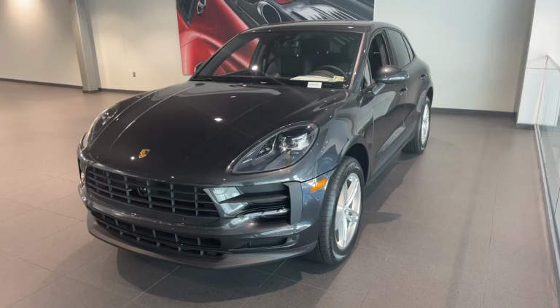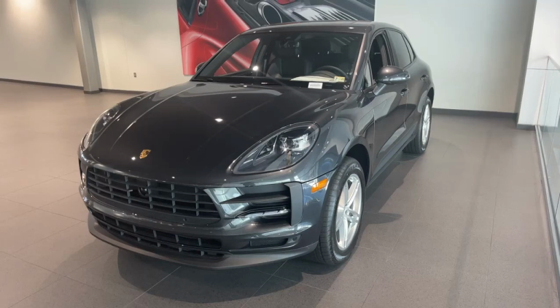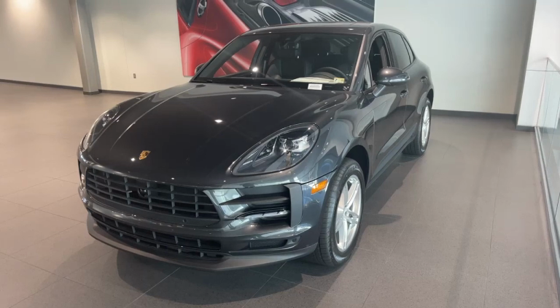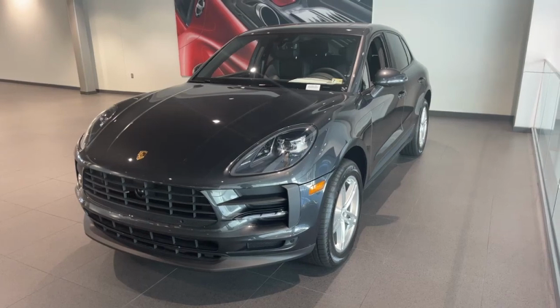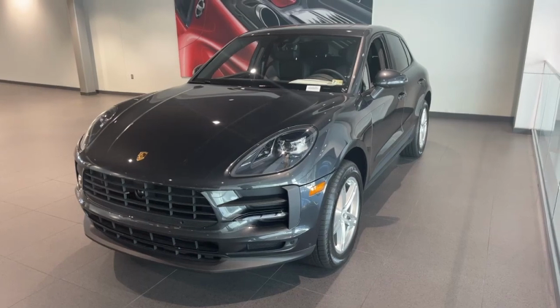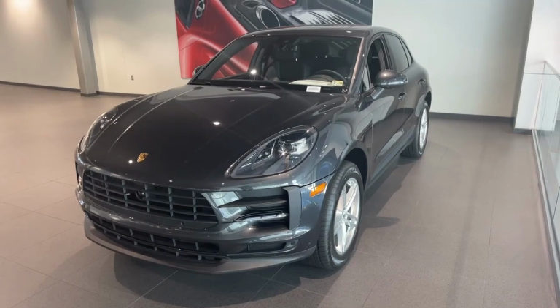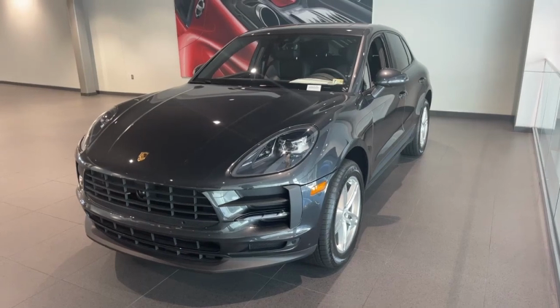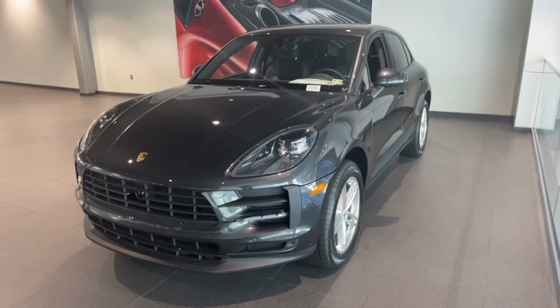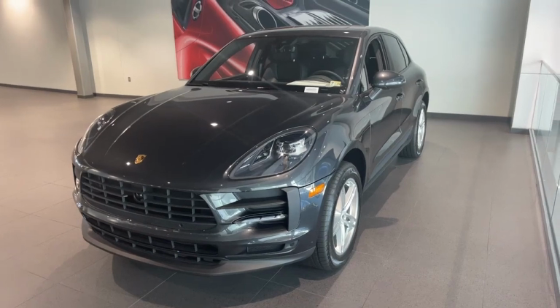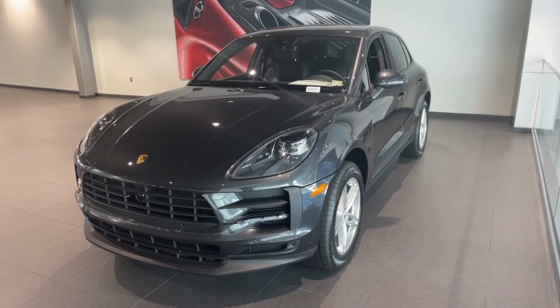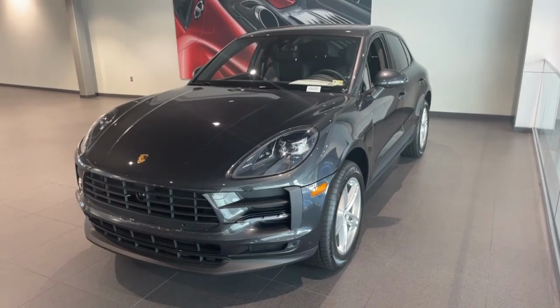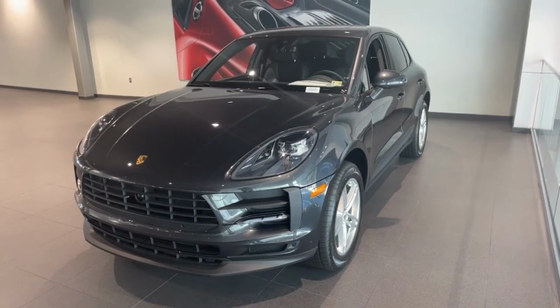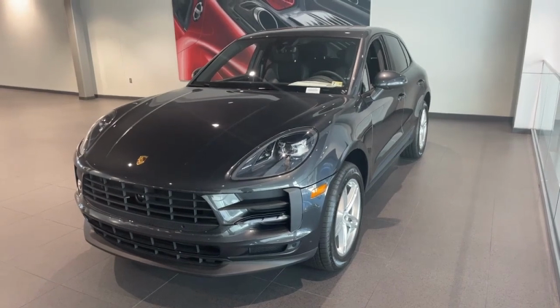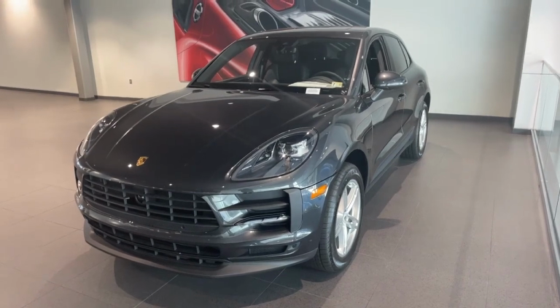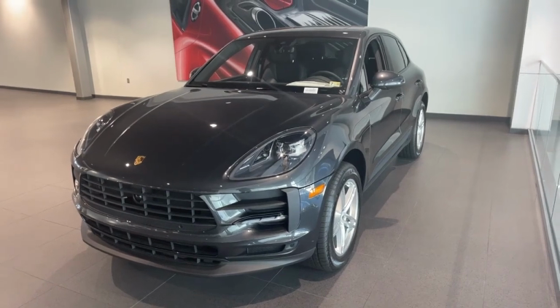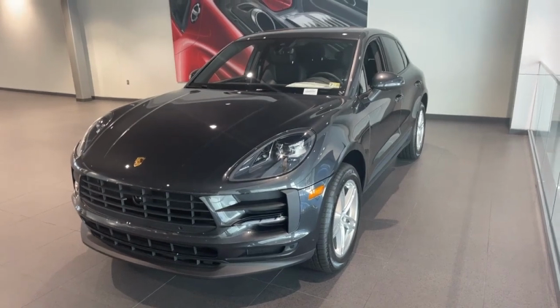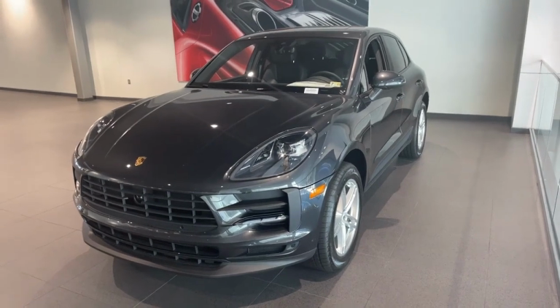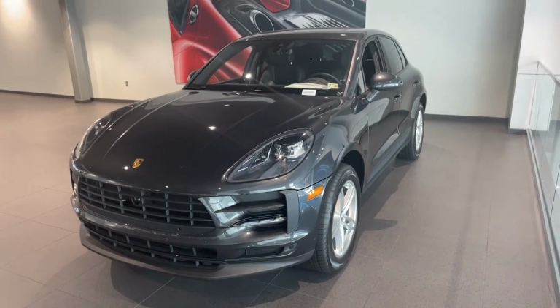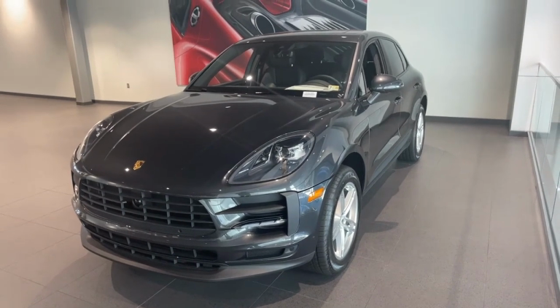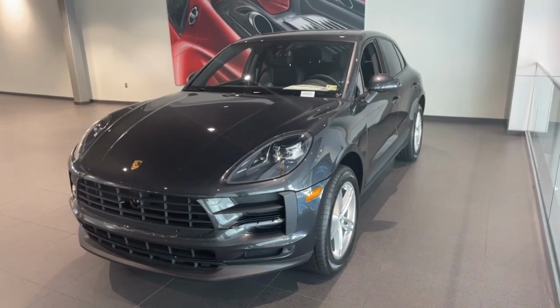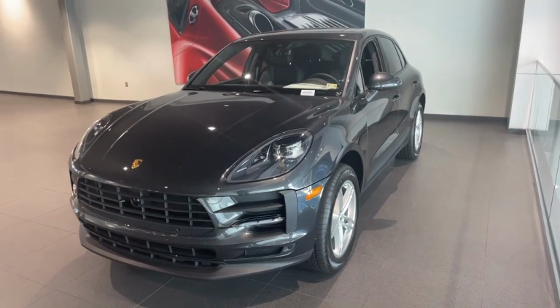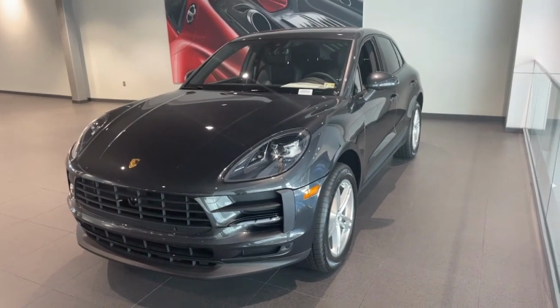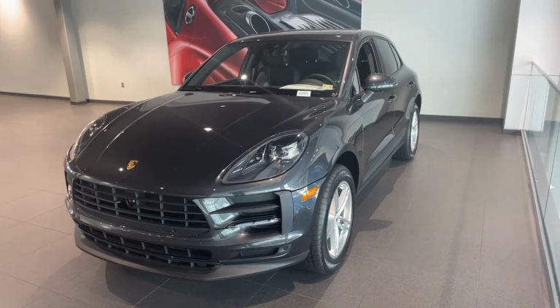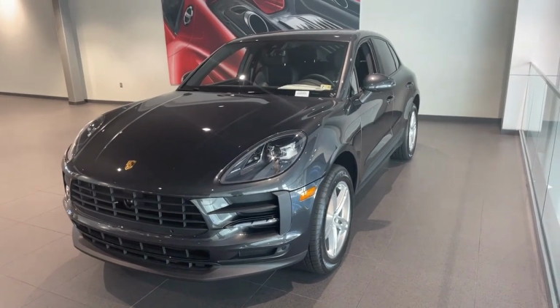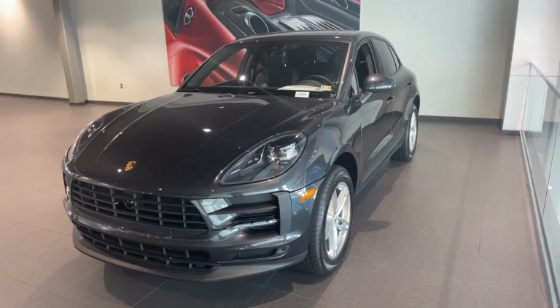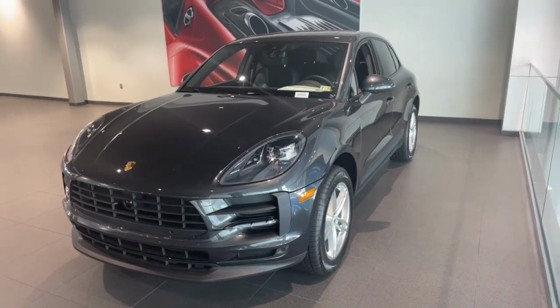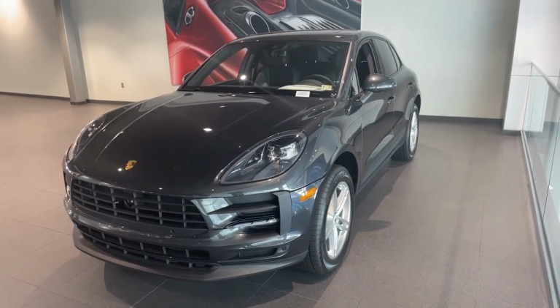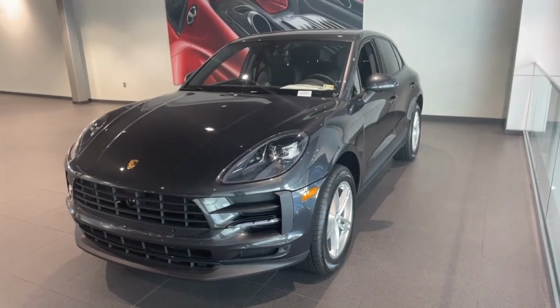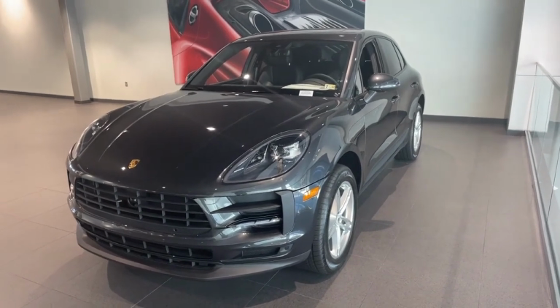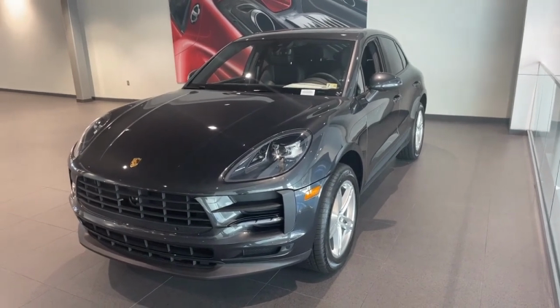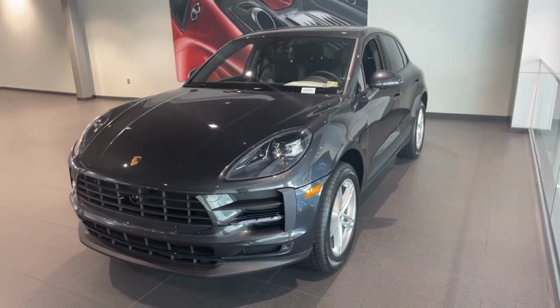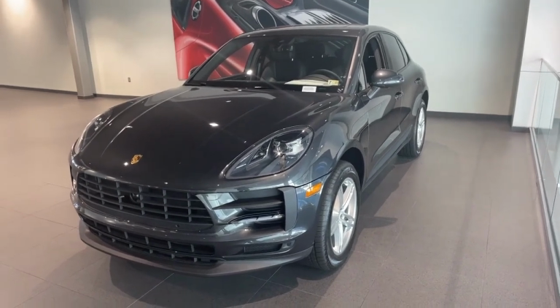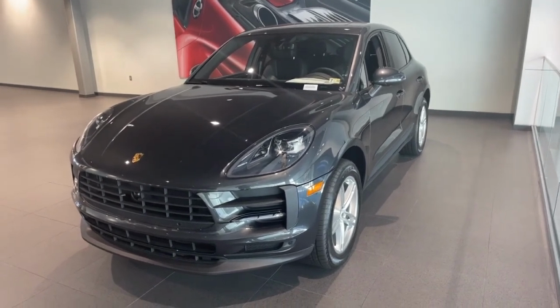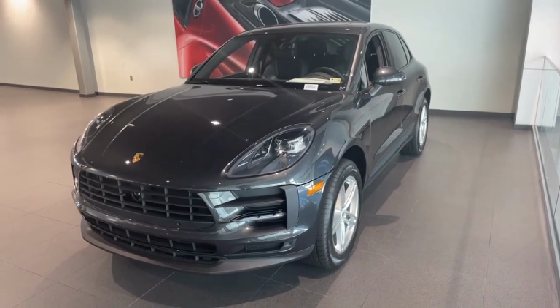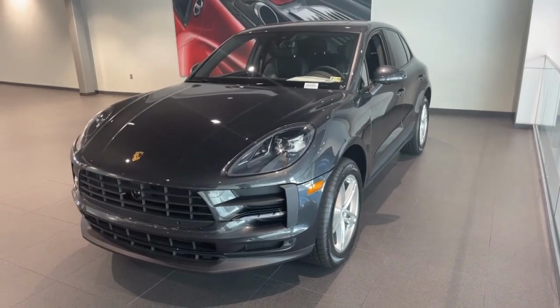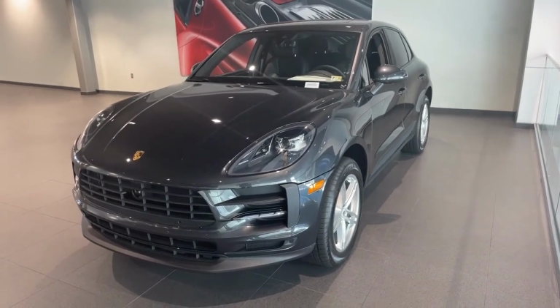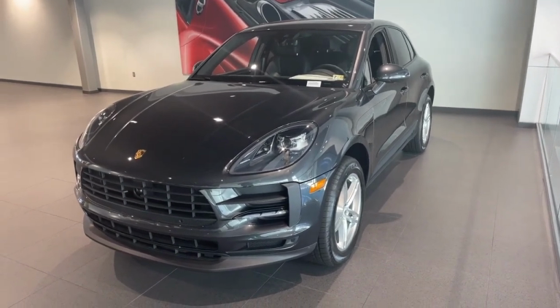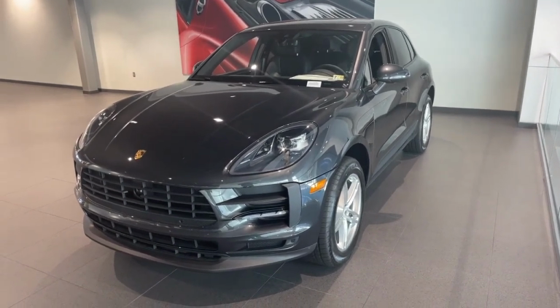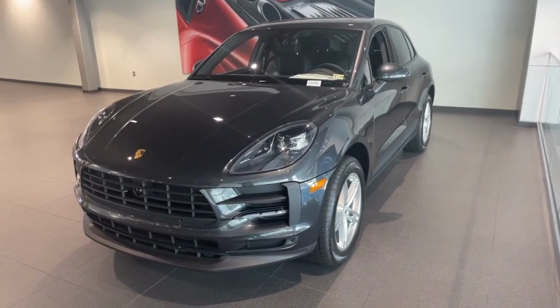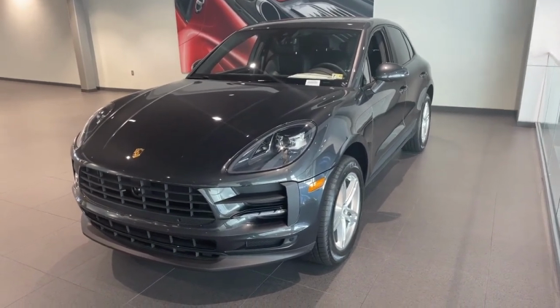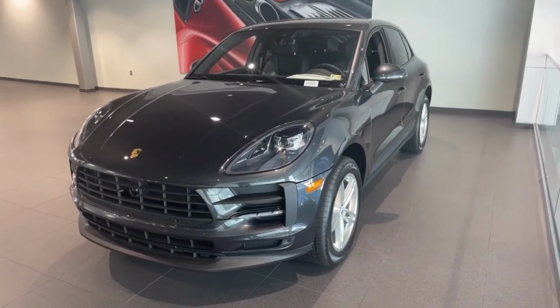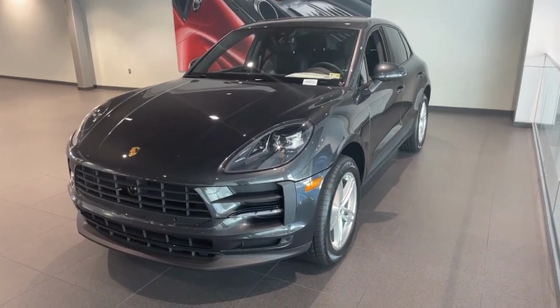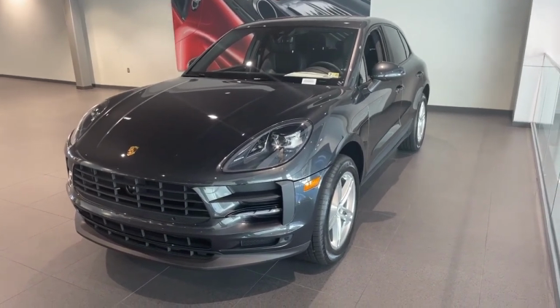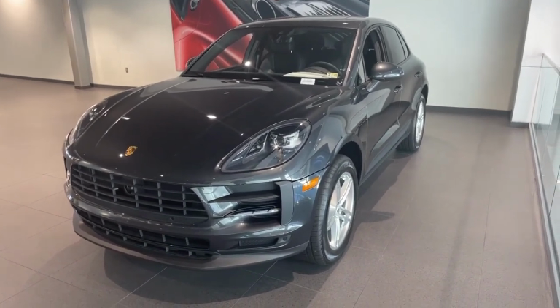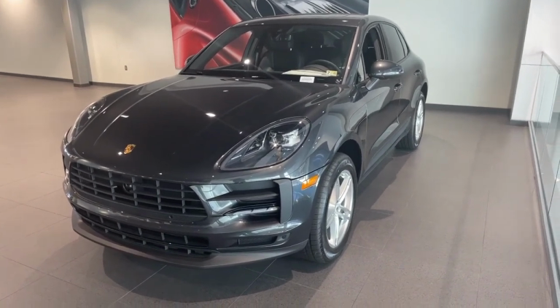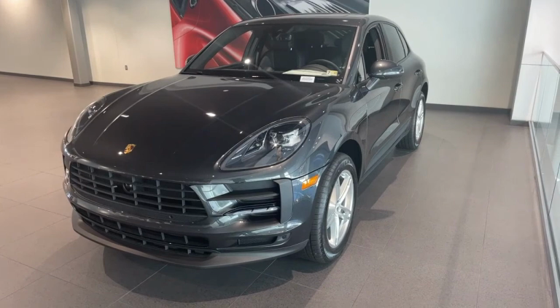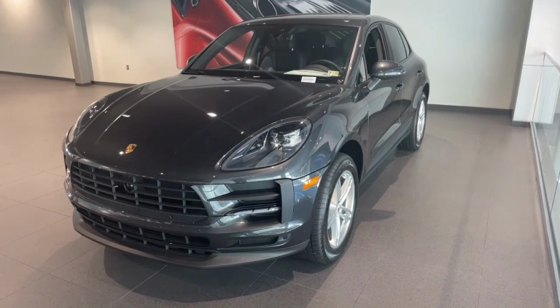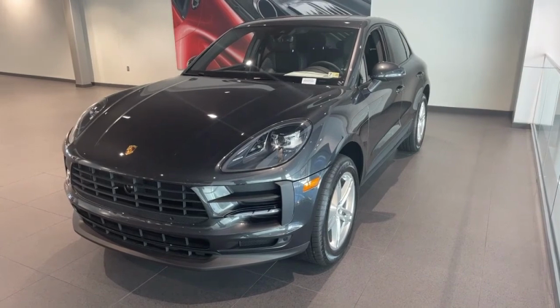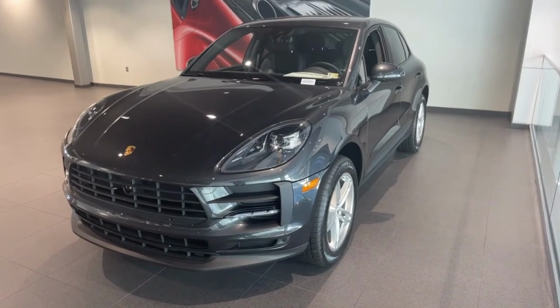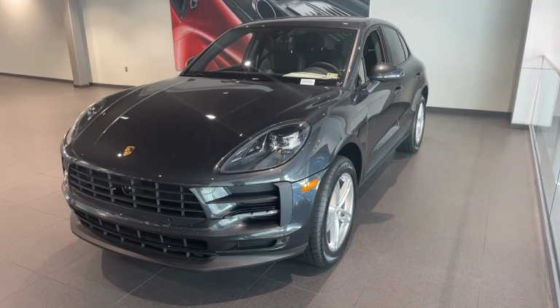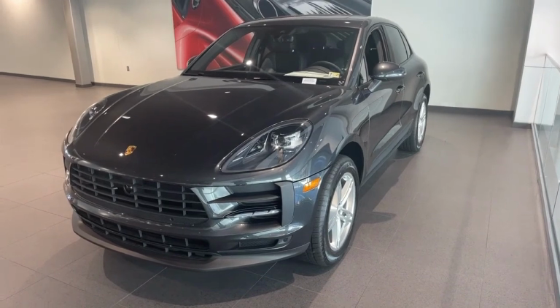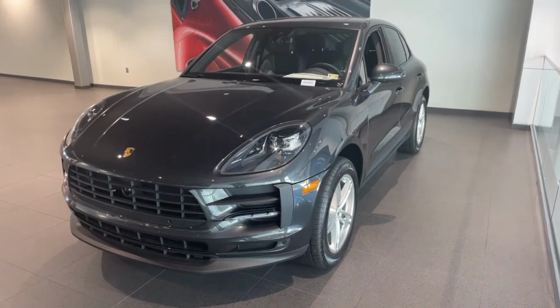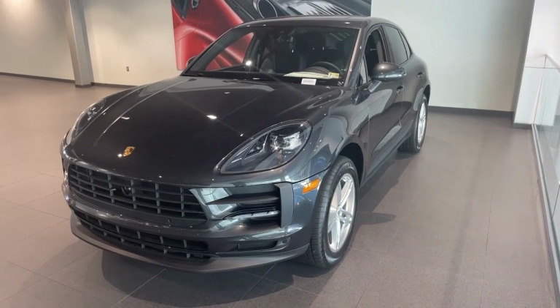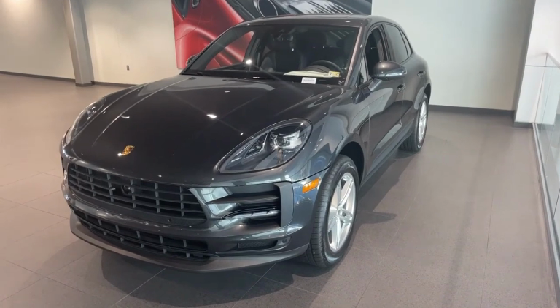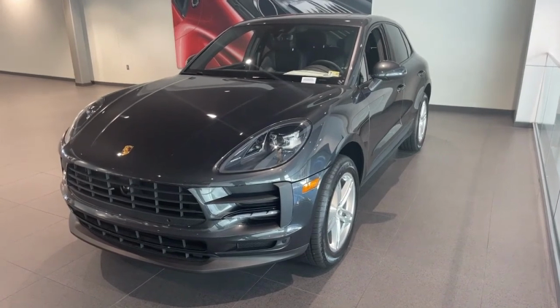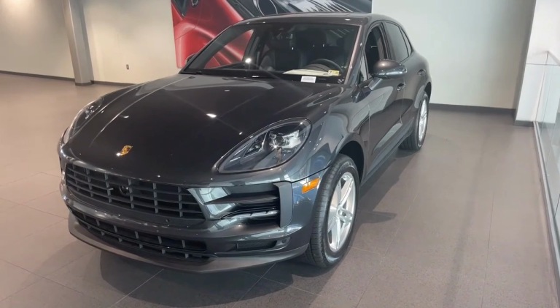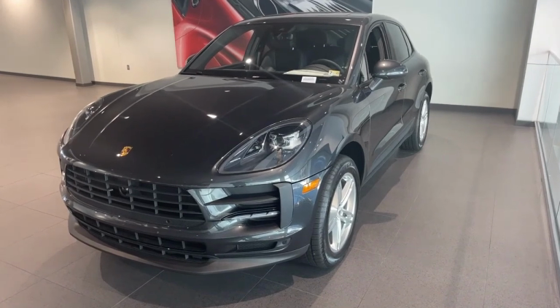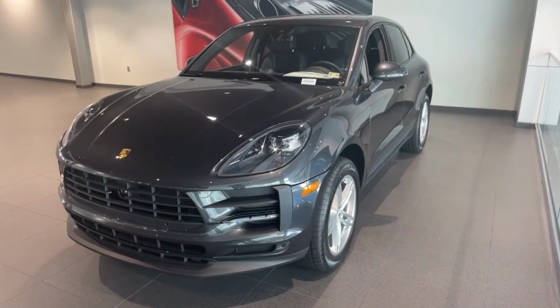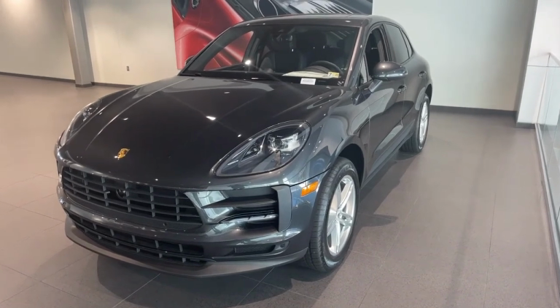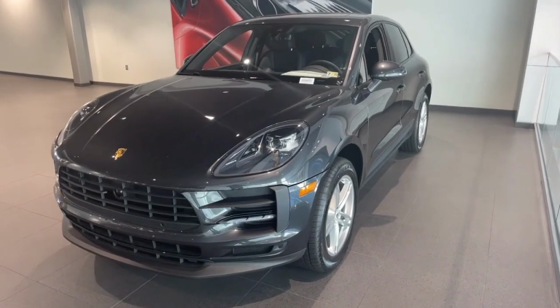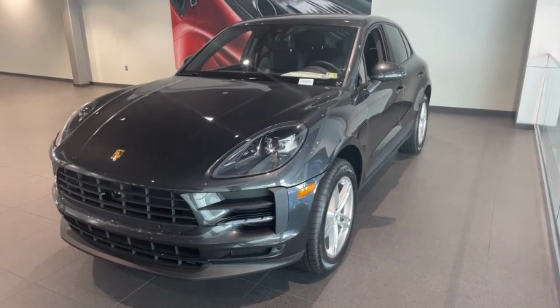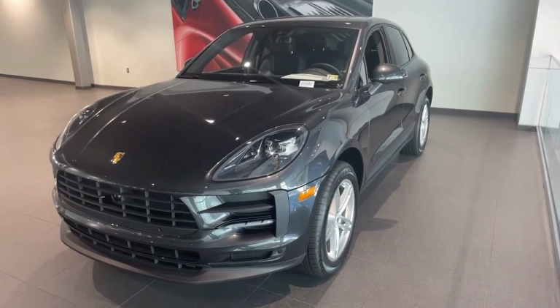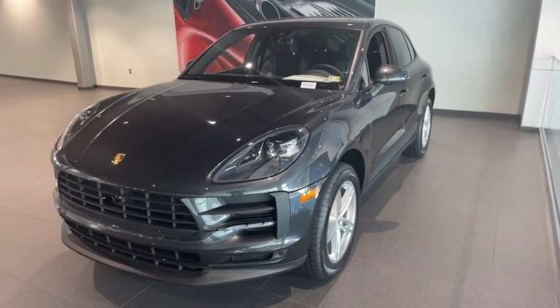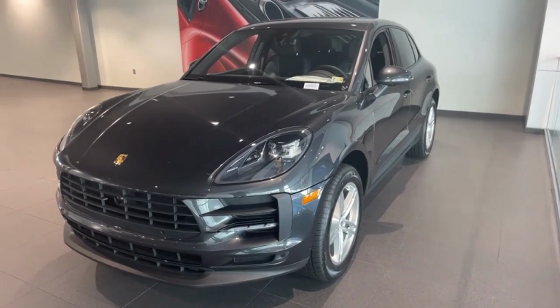Hey folks, this is Ed with Porsche Chantilly, here to showcase you the 2021 Porsche Macan Standard.